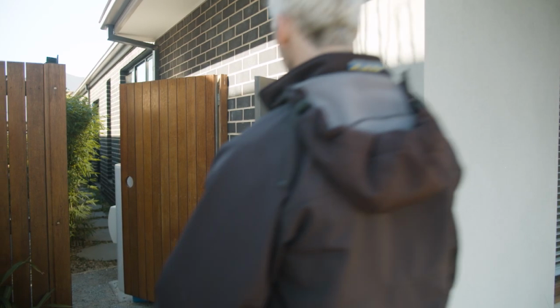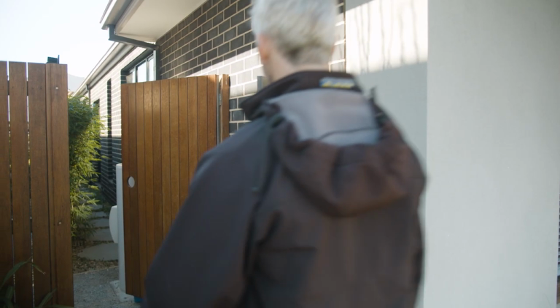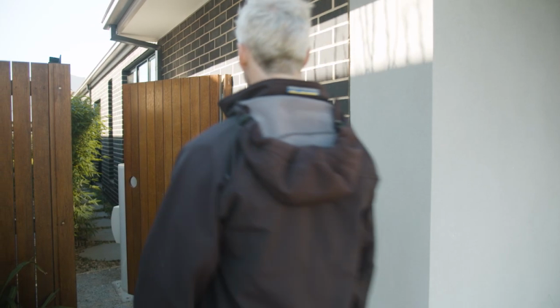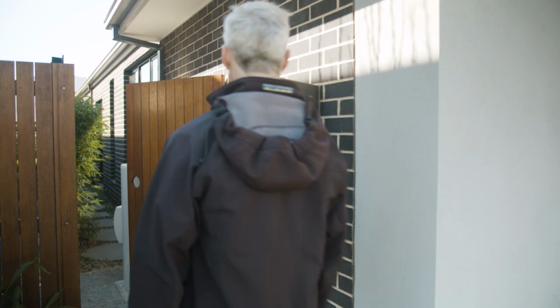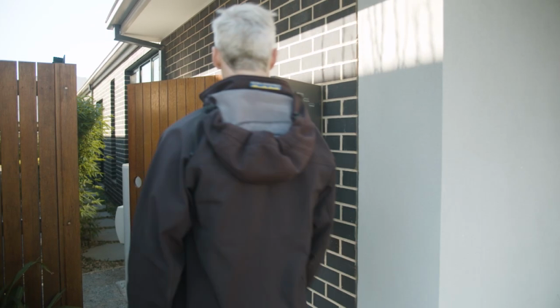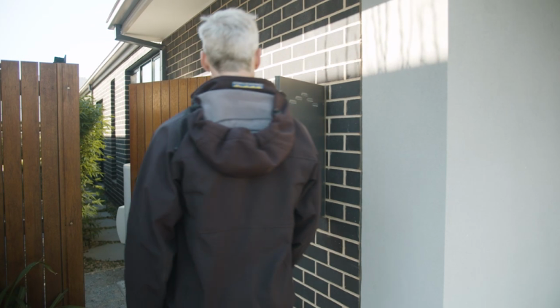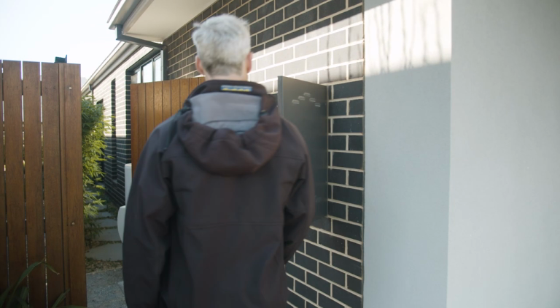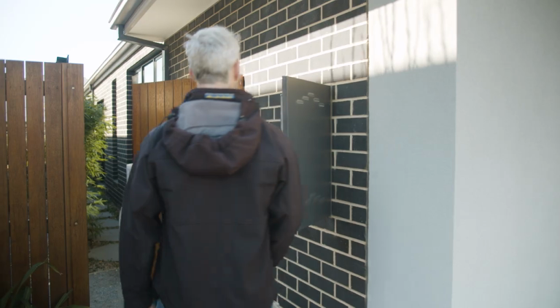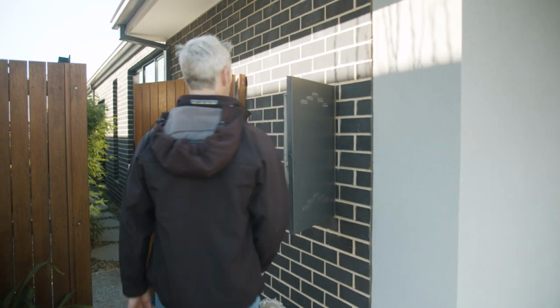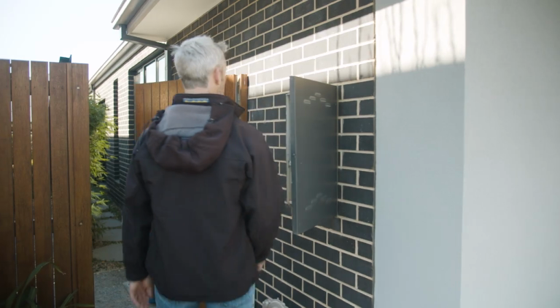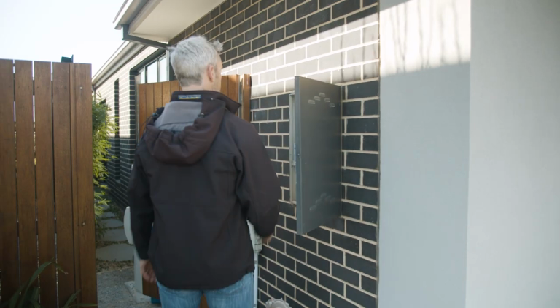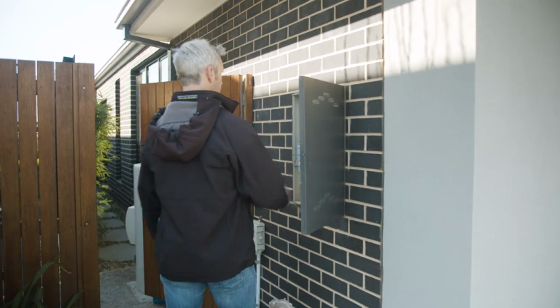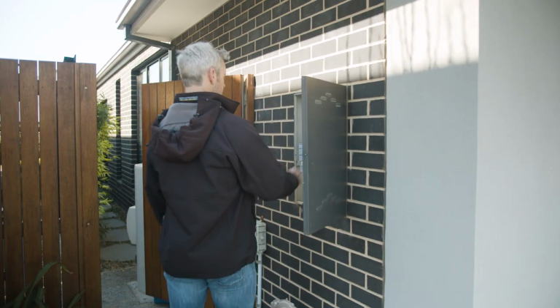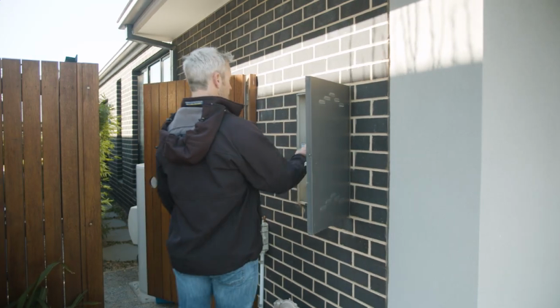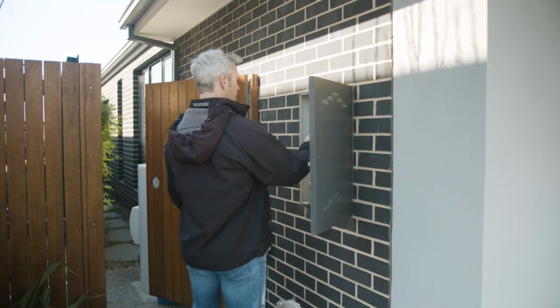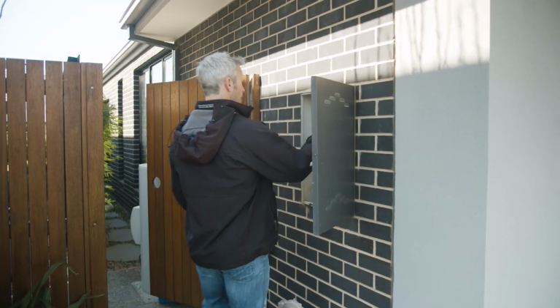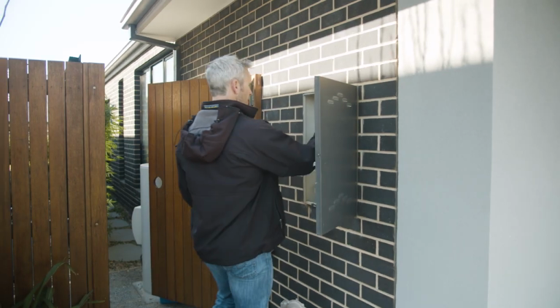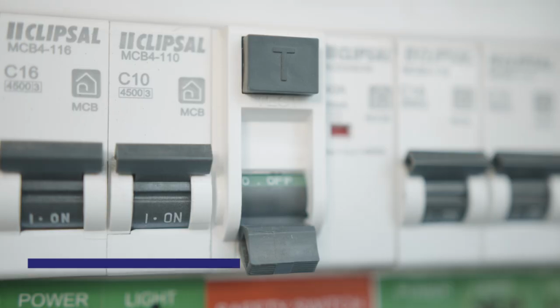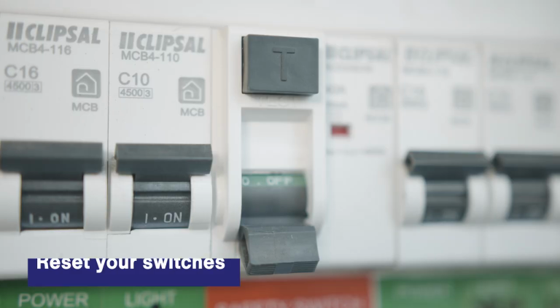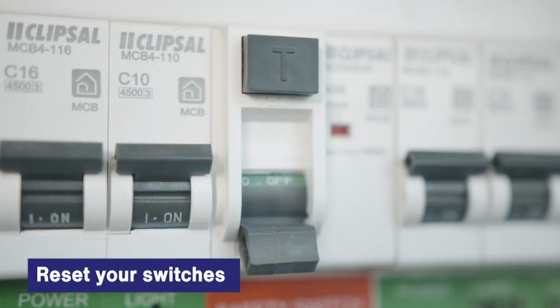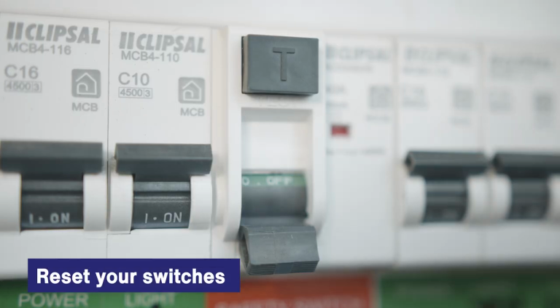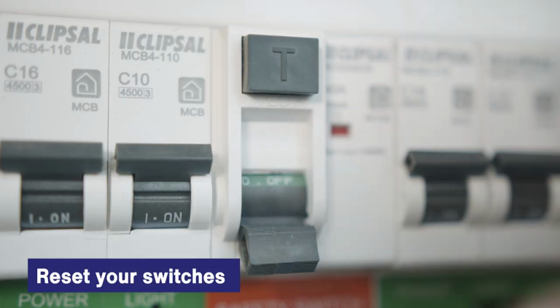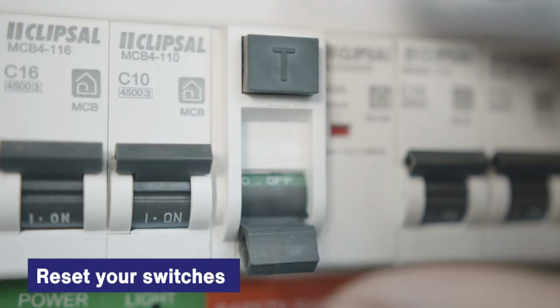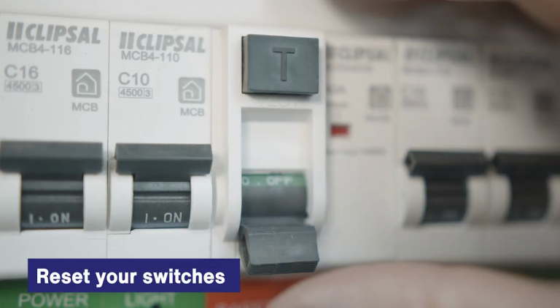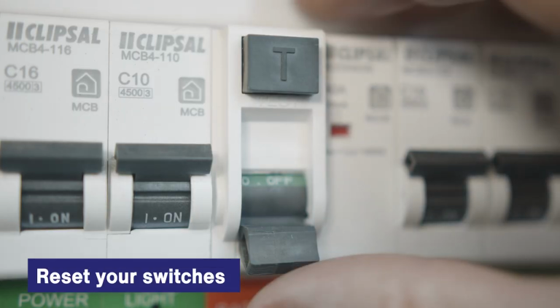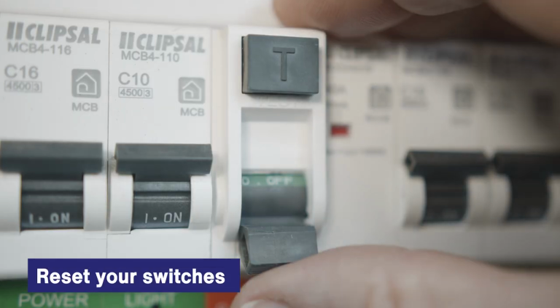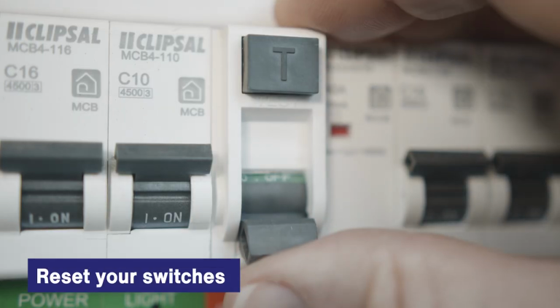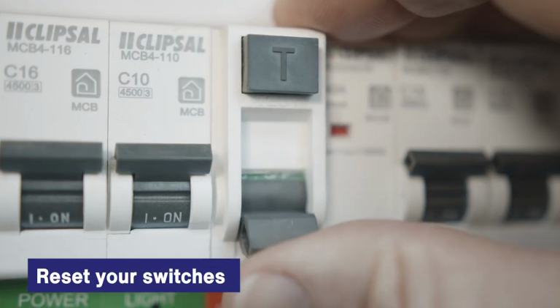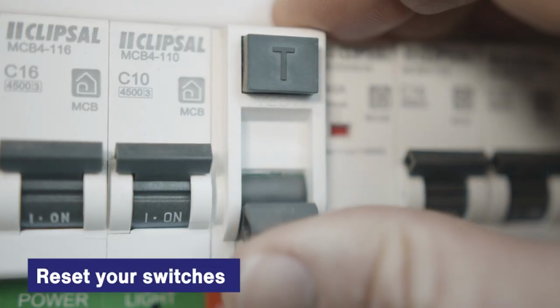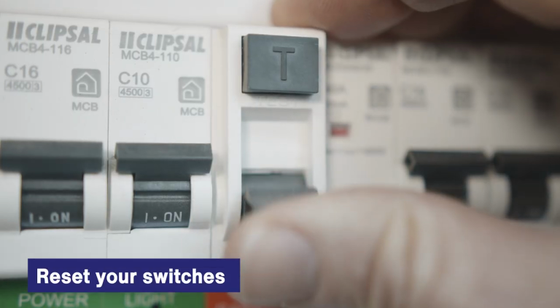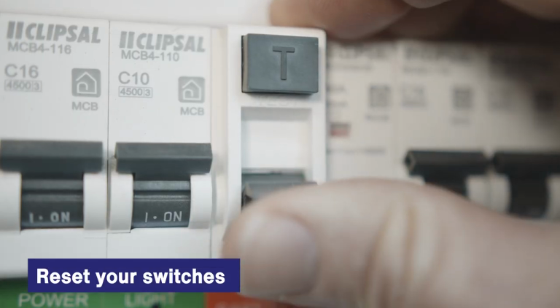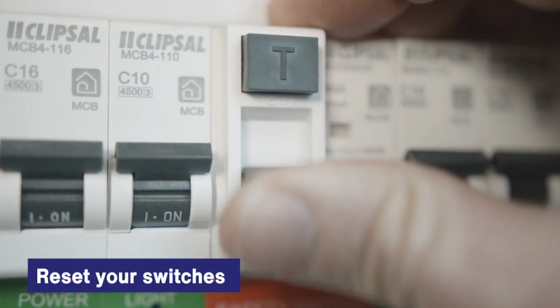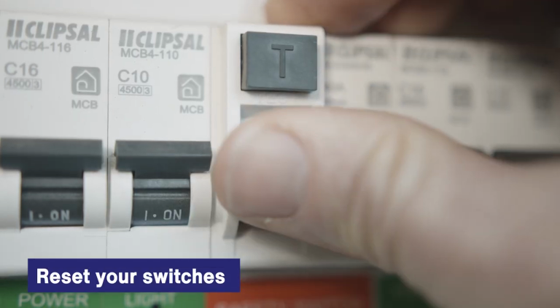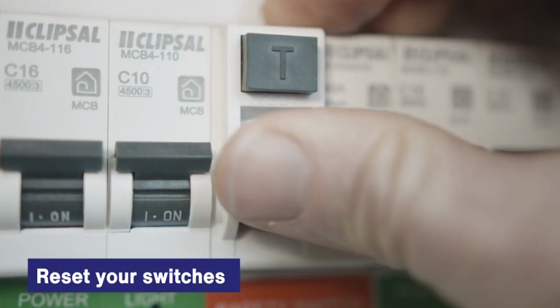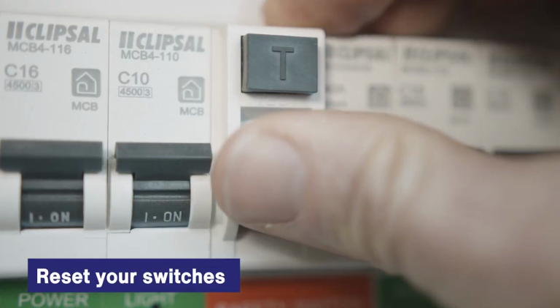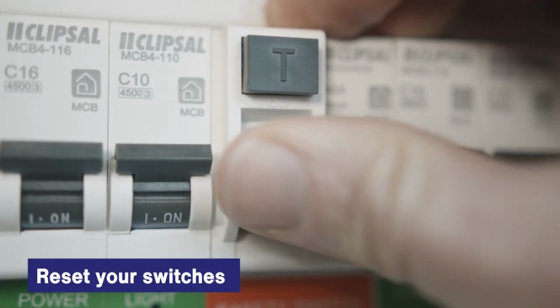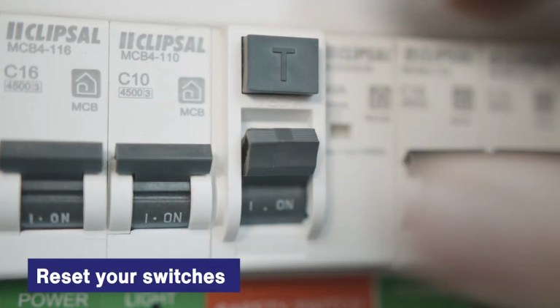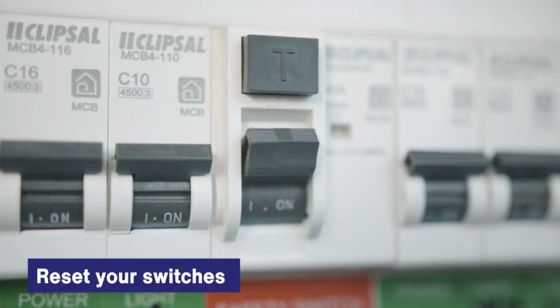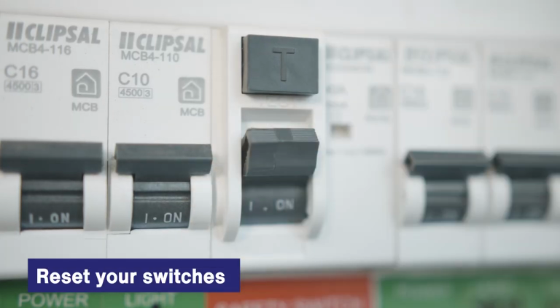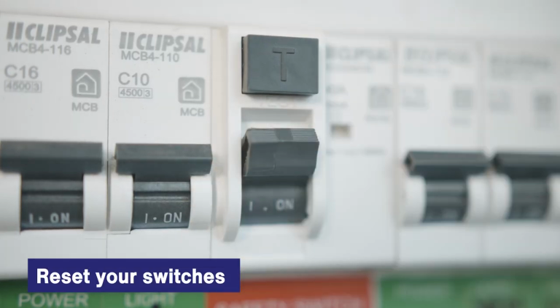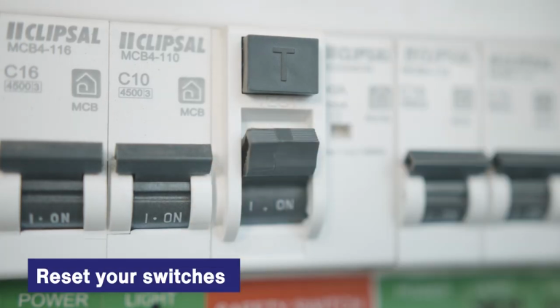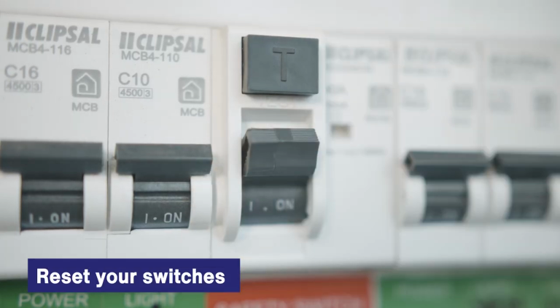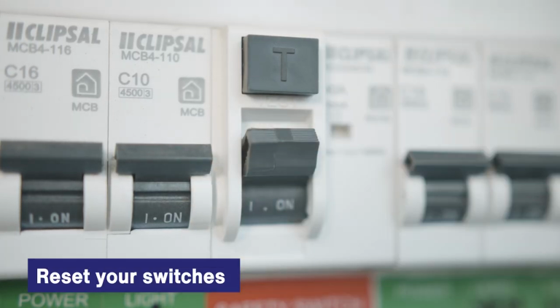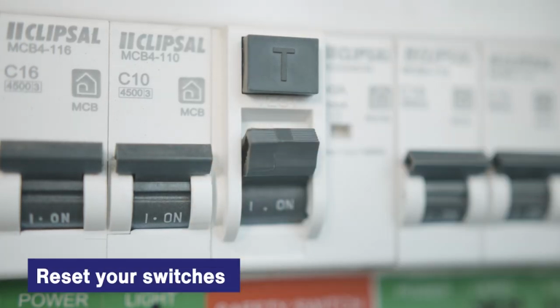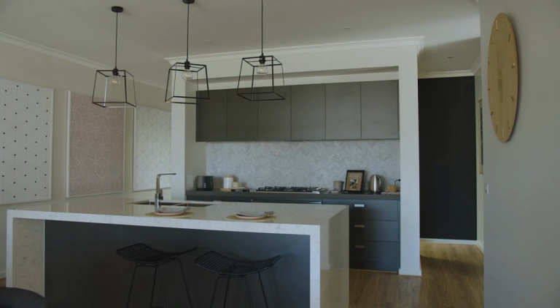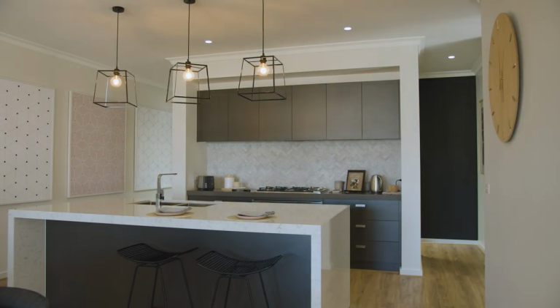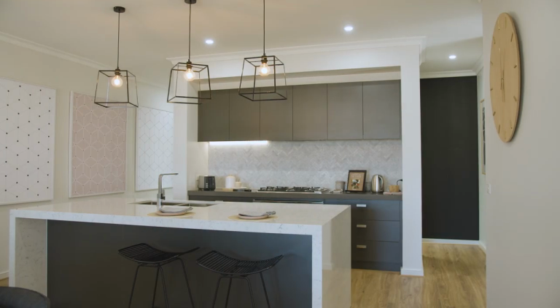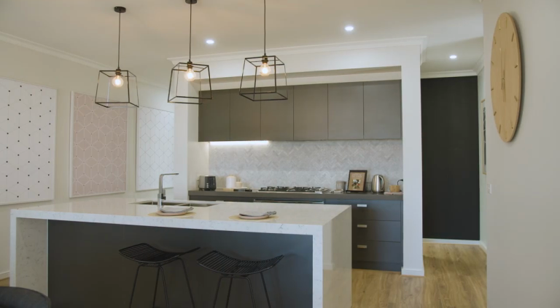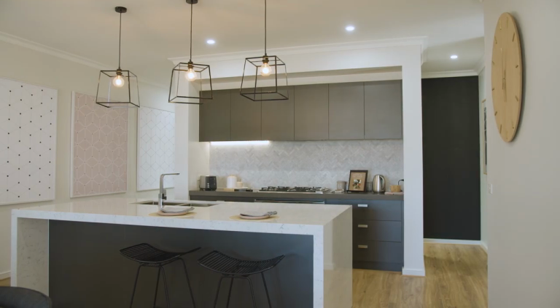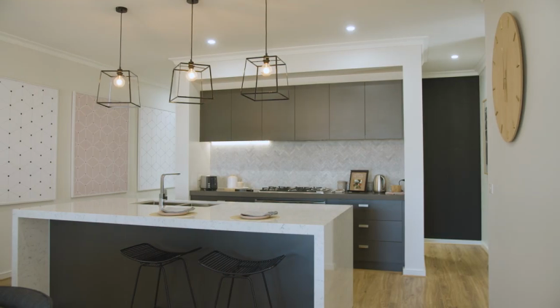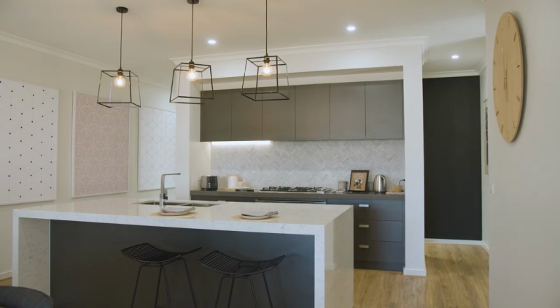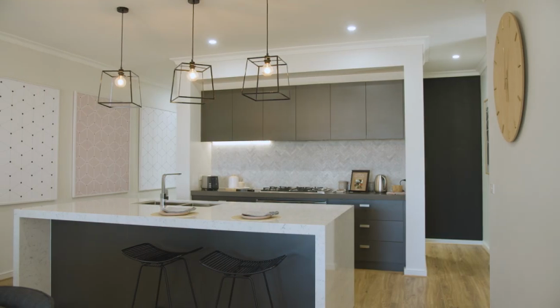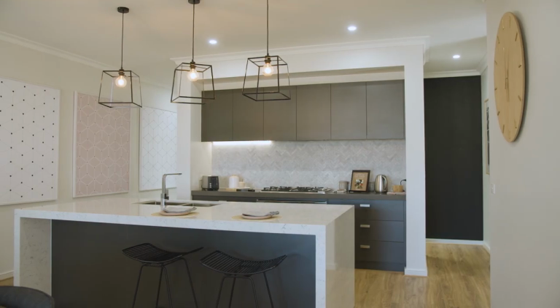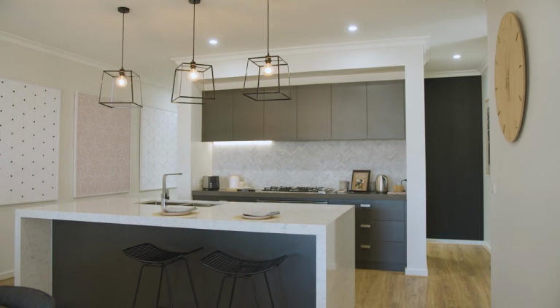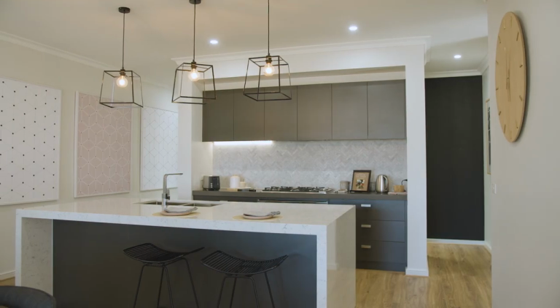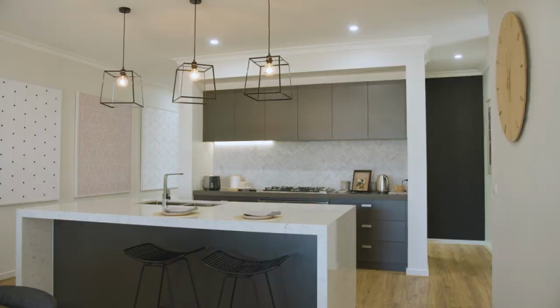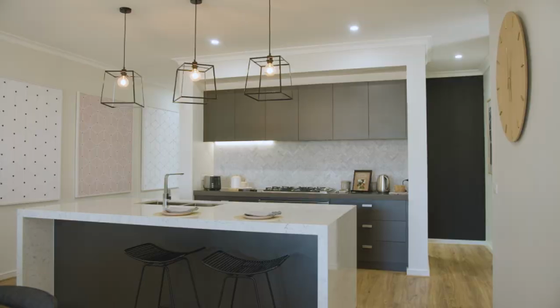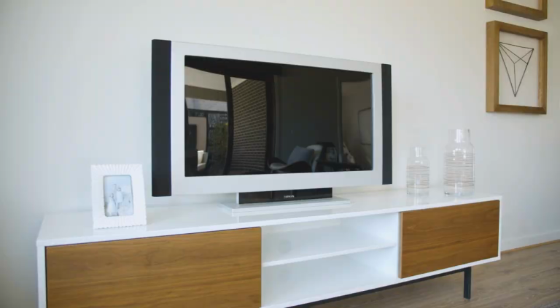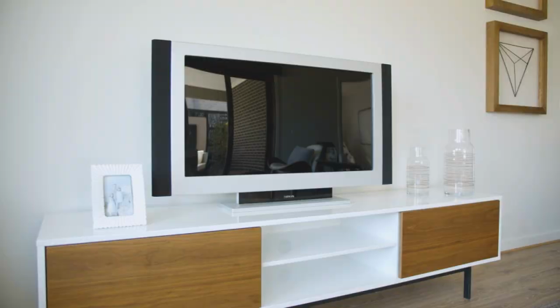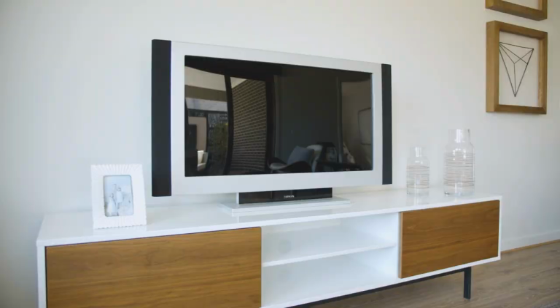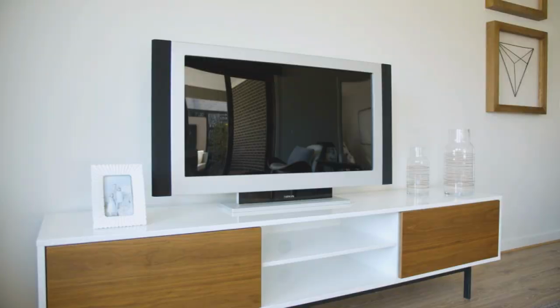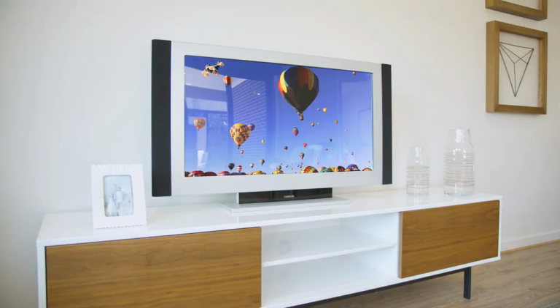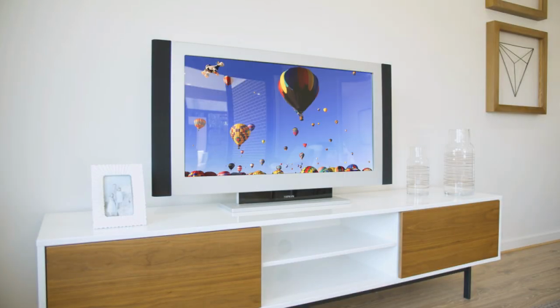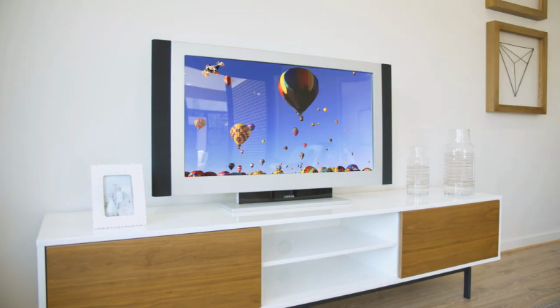Once you're confident that the power is off, reset your safety switch by lifting or twisting the switch into the on position.